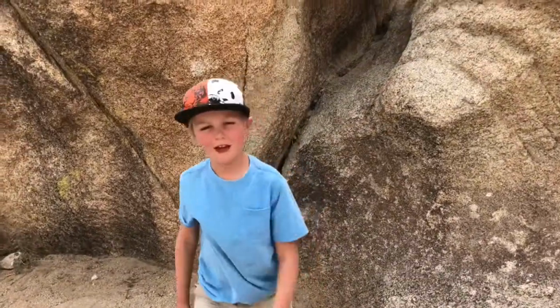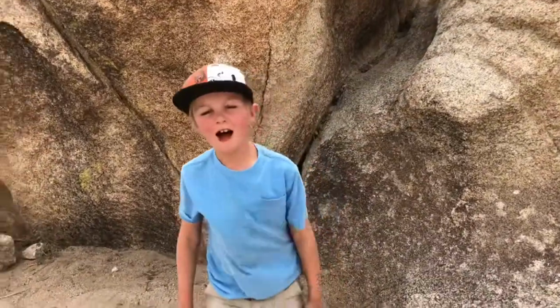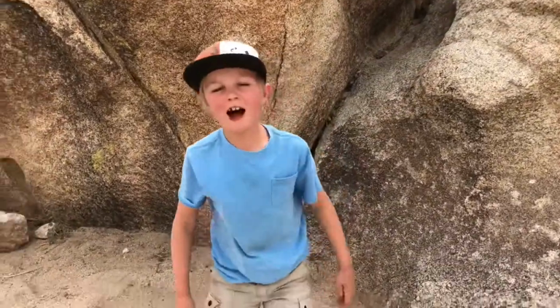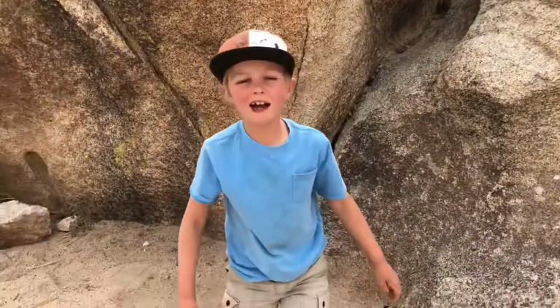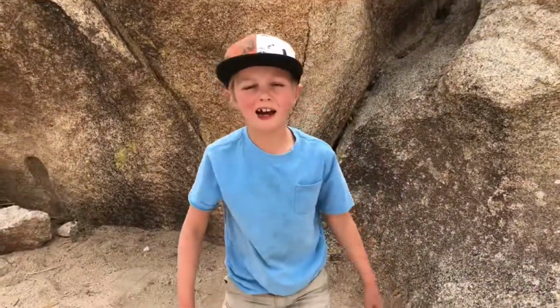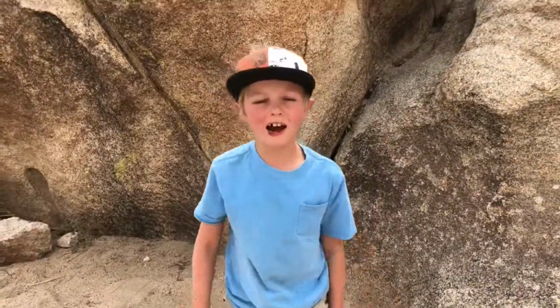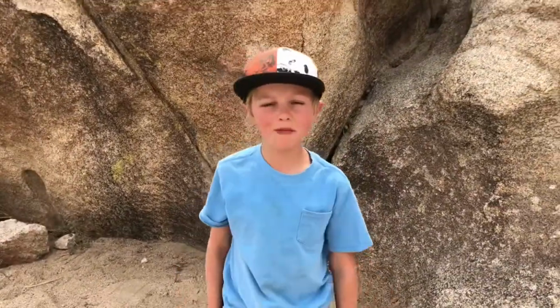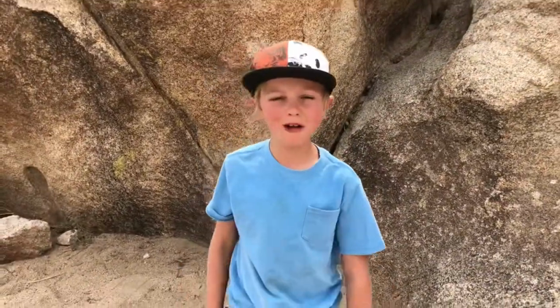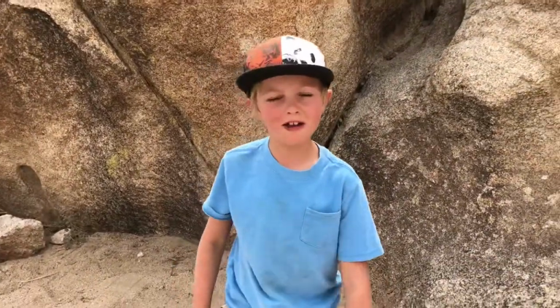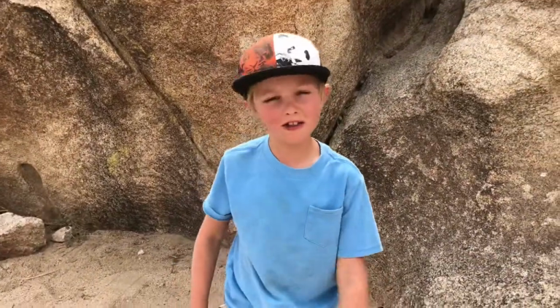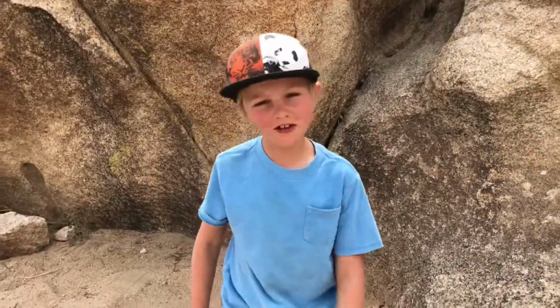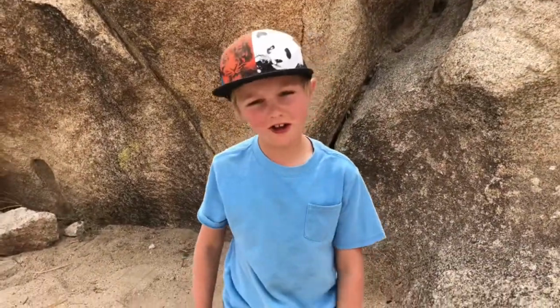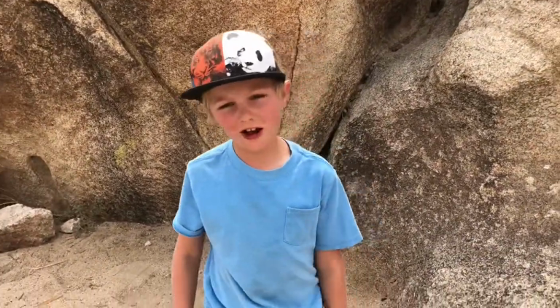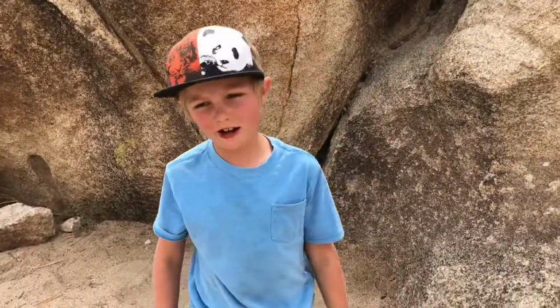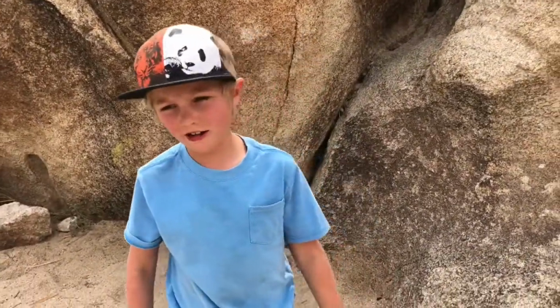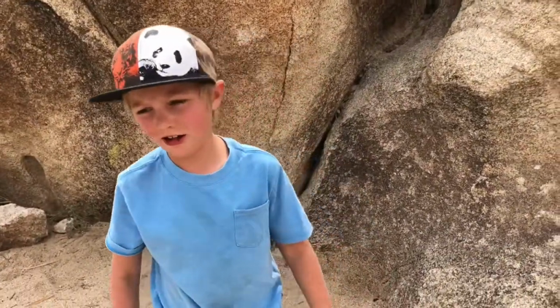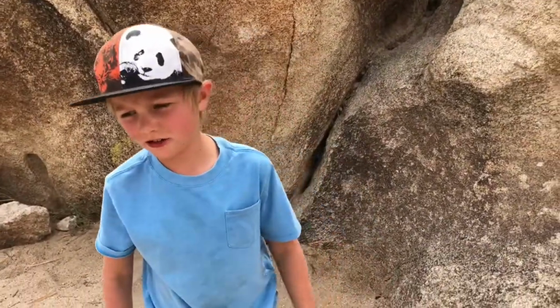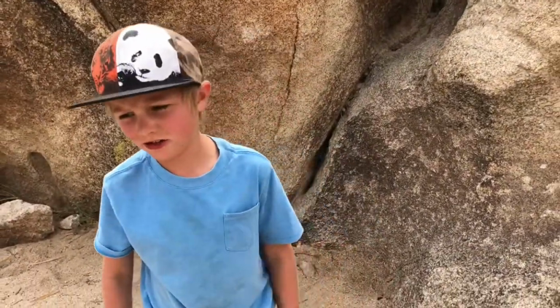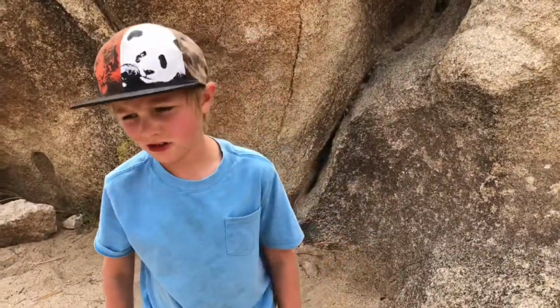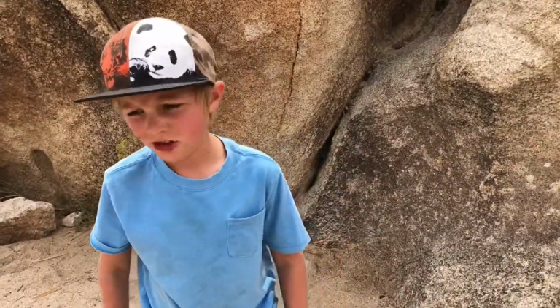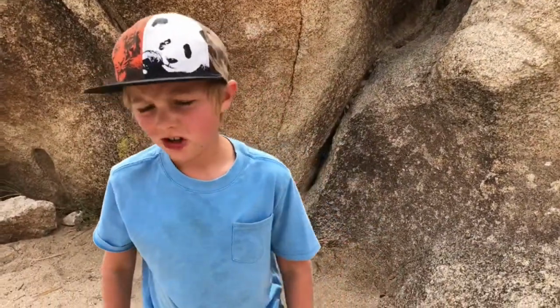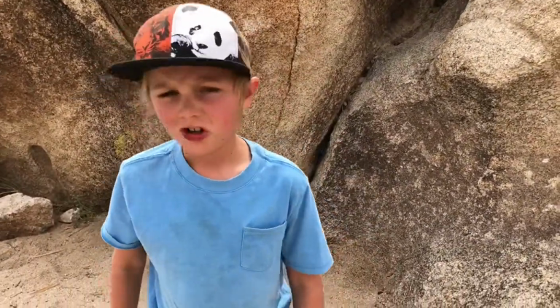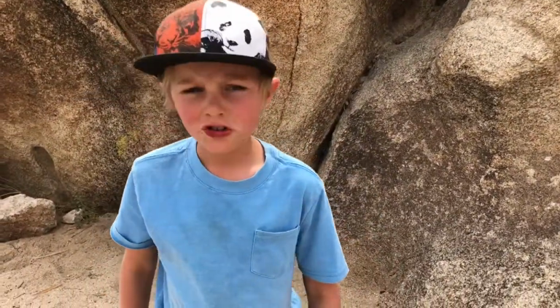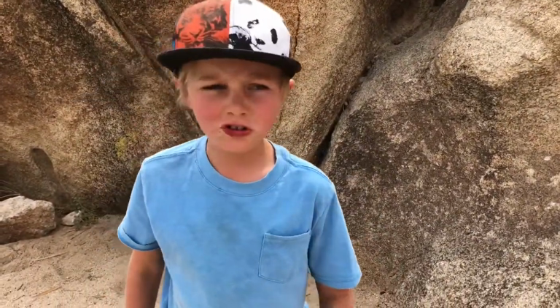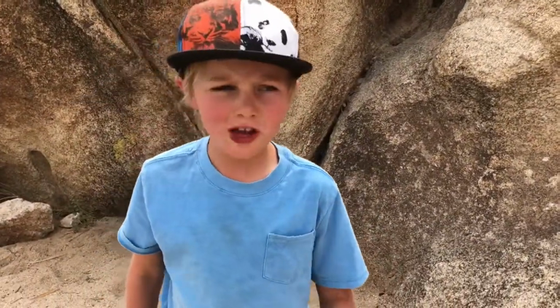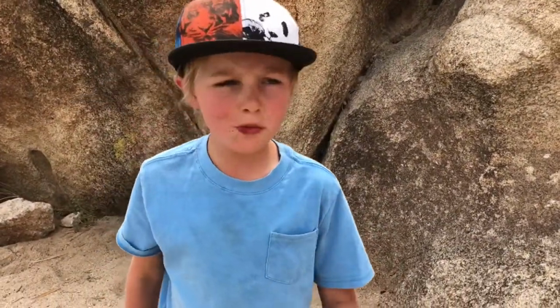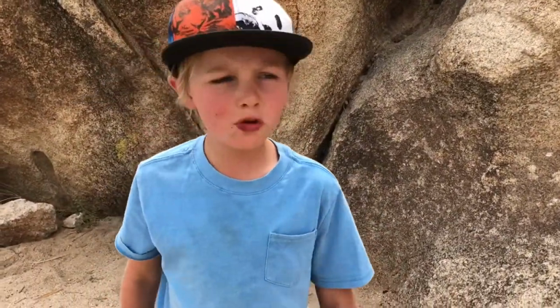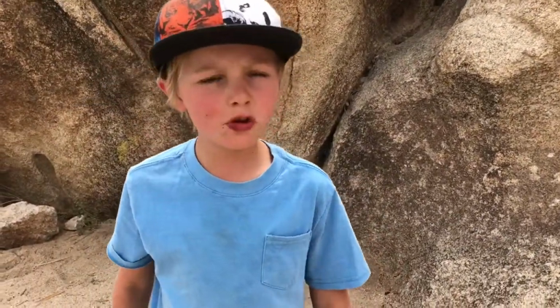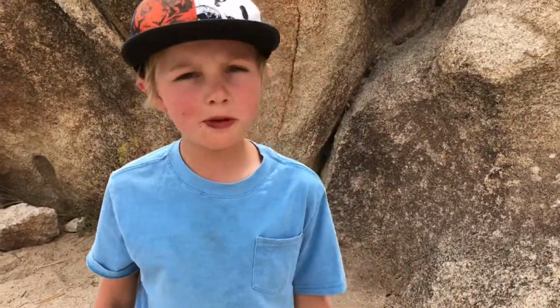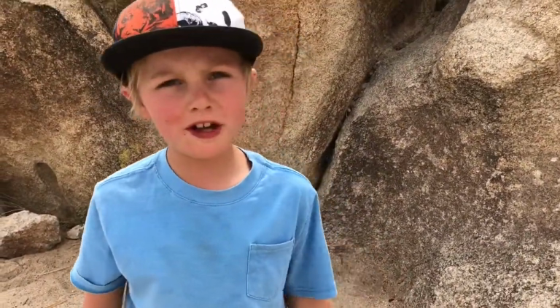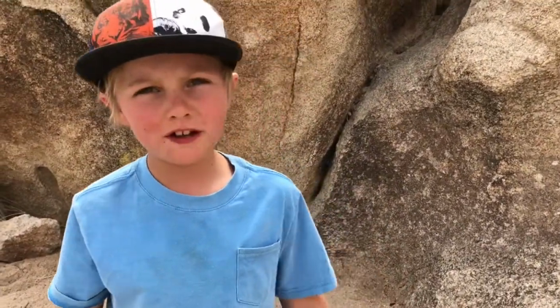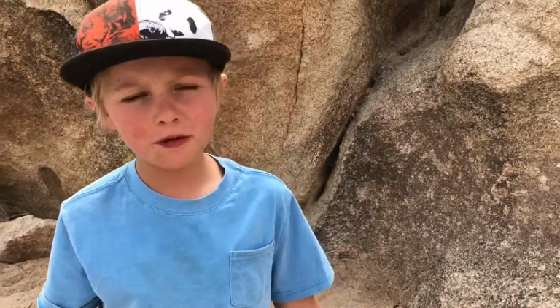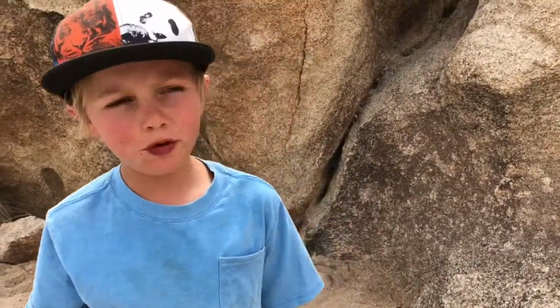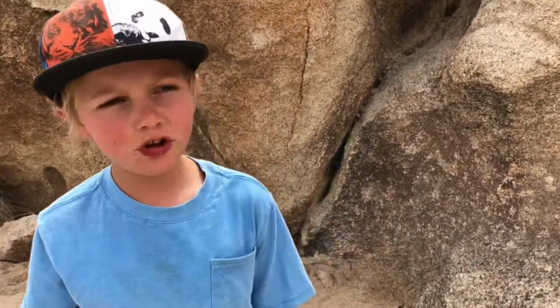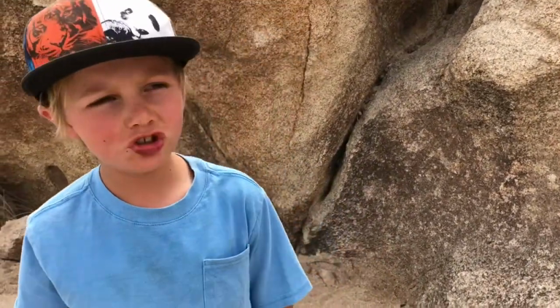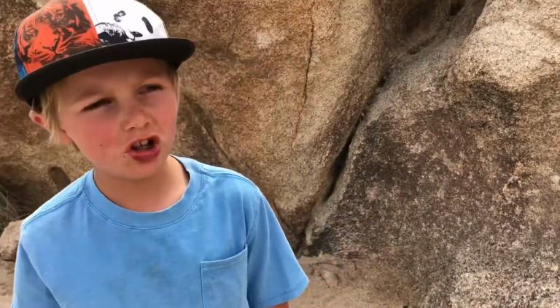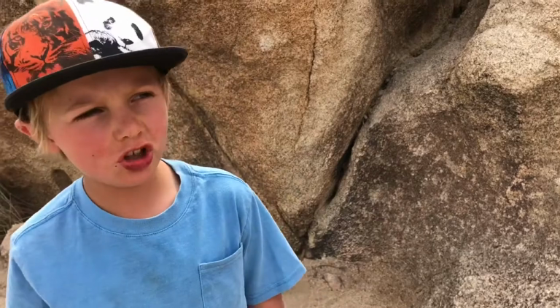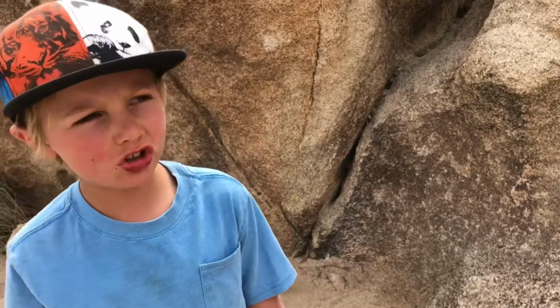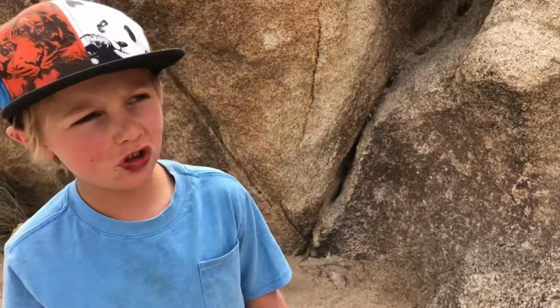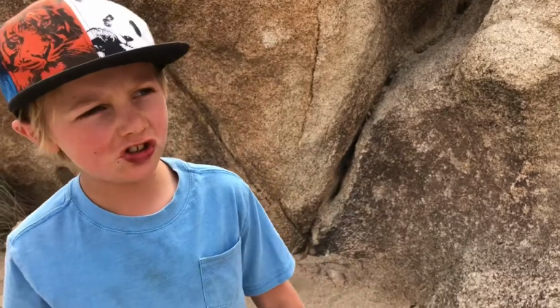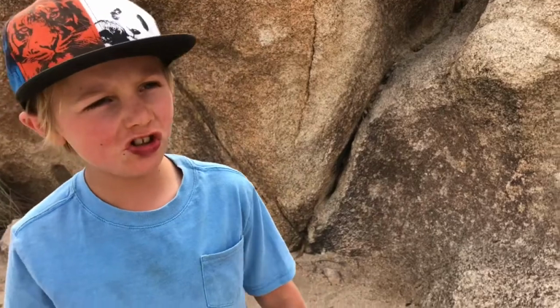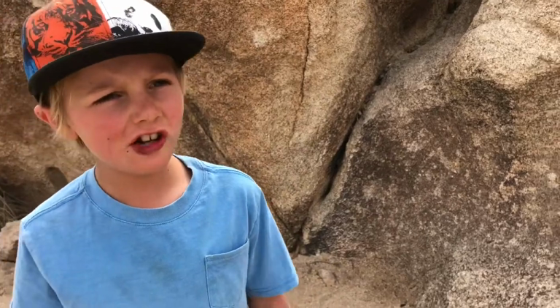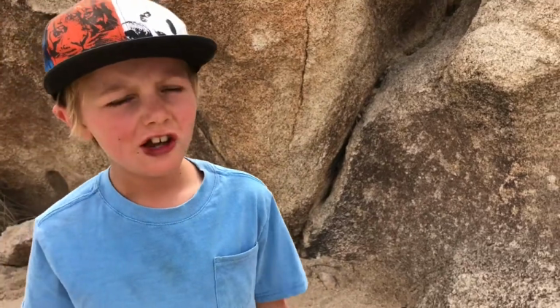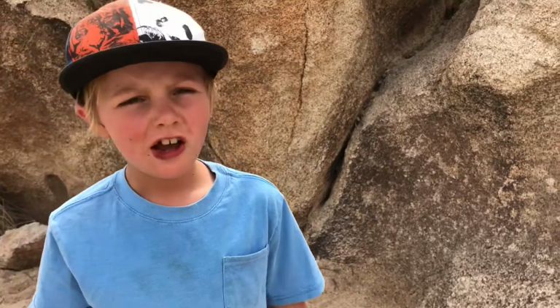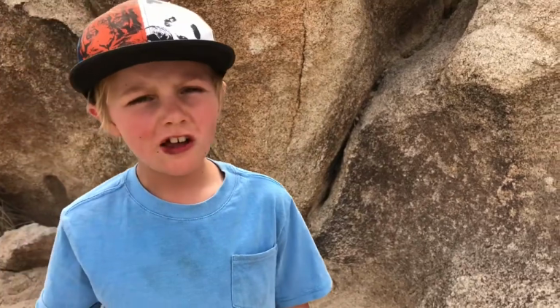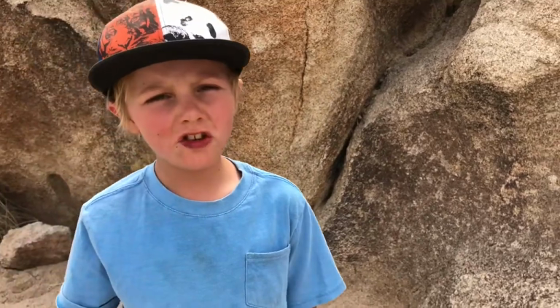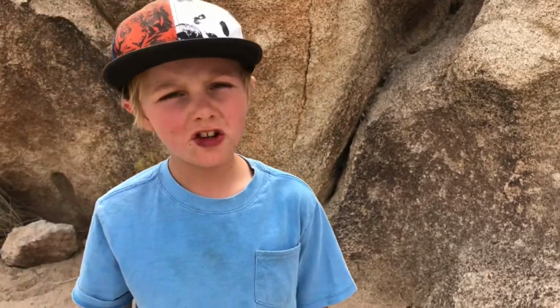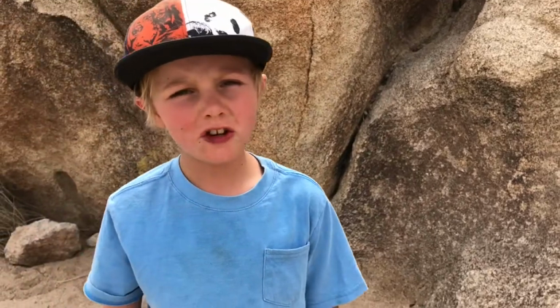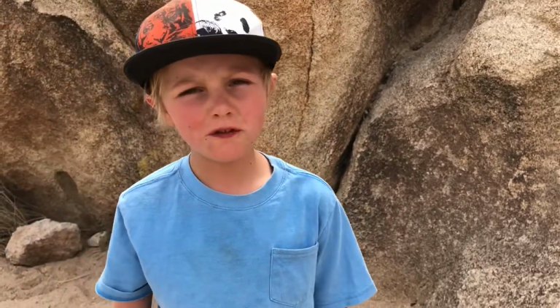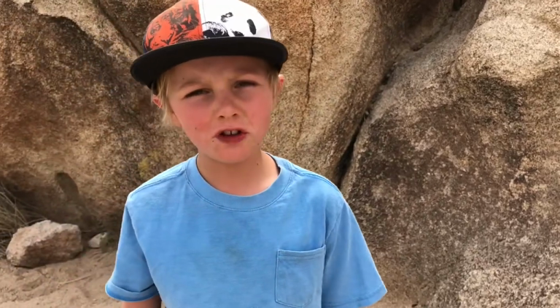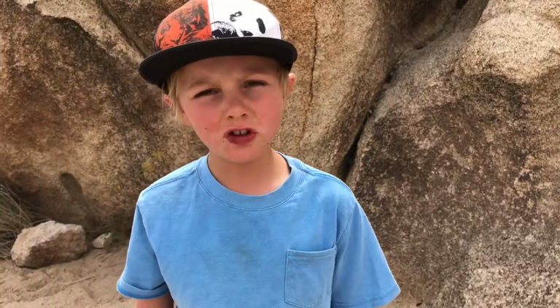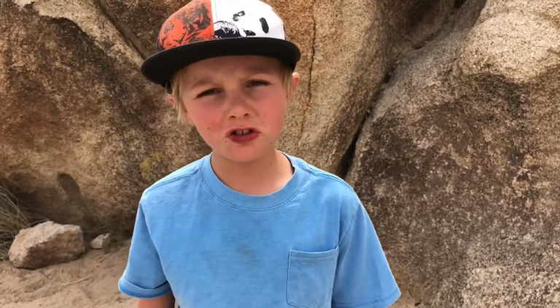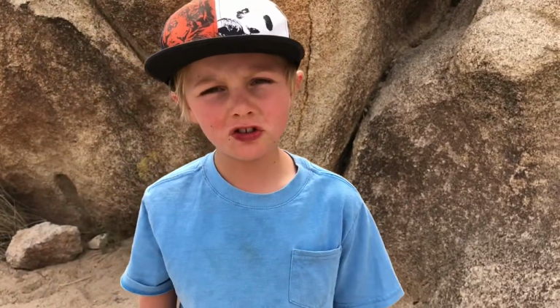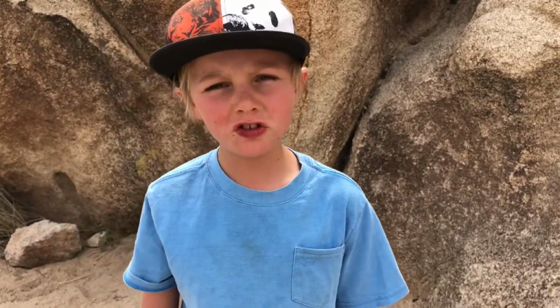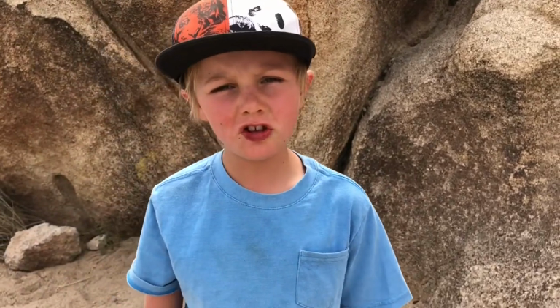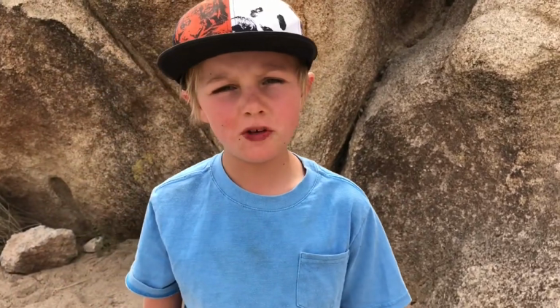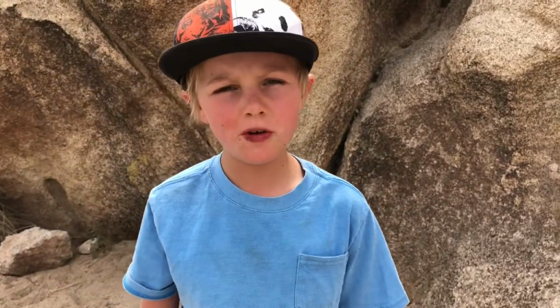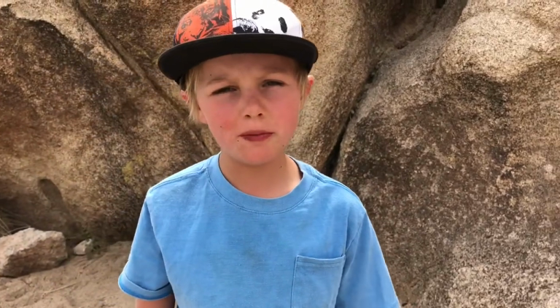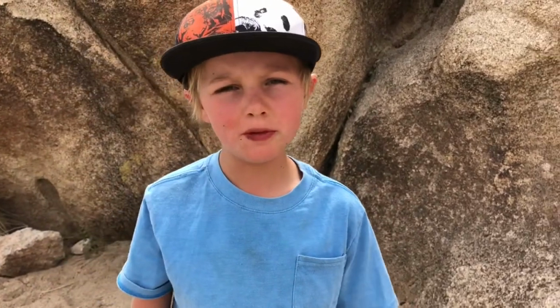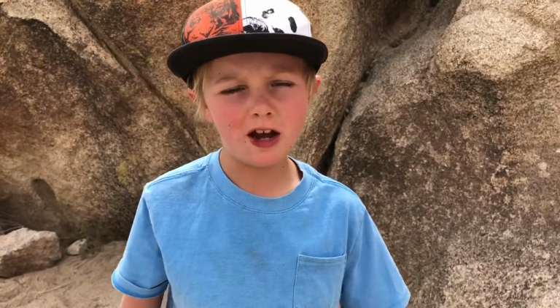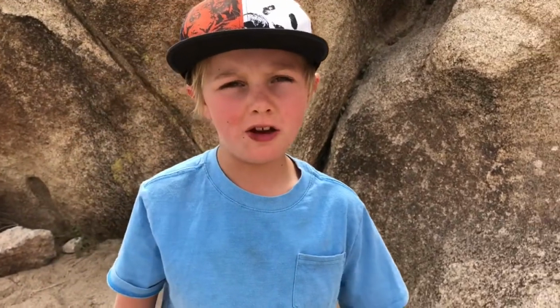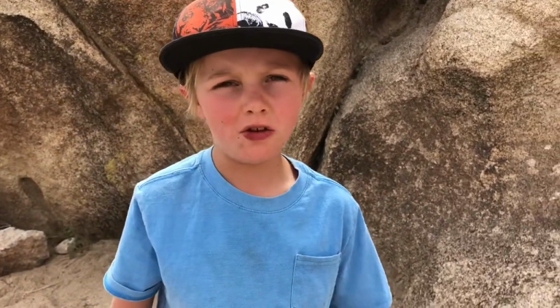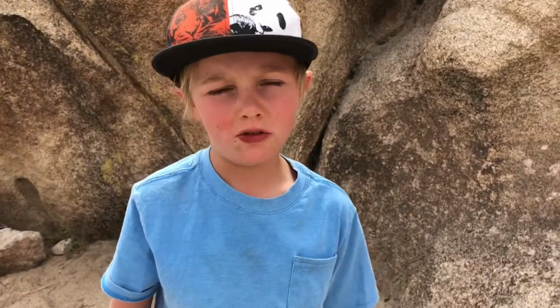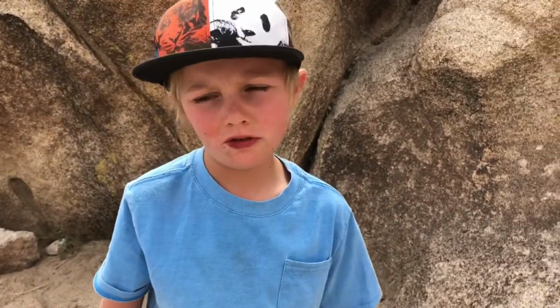Hi, I'm Ryan of the Crawdad Hunter. Today we will be exploring Joshua Tree and looking for lizards and reptiles.